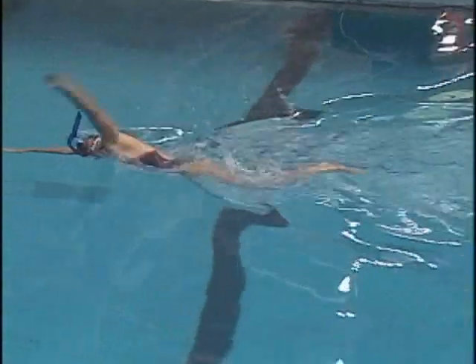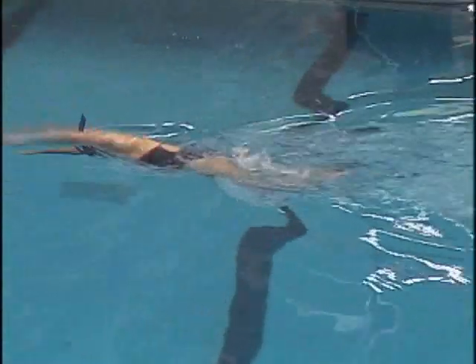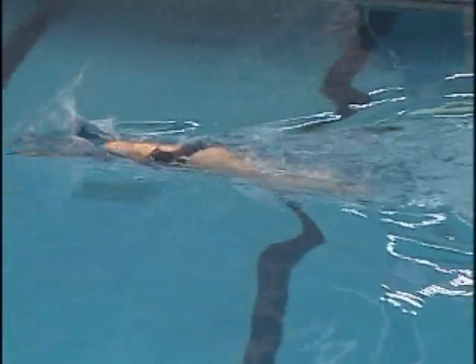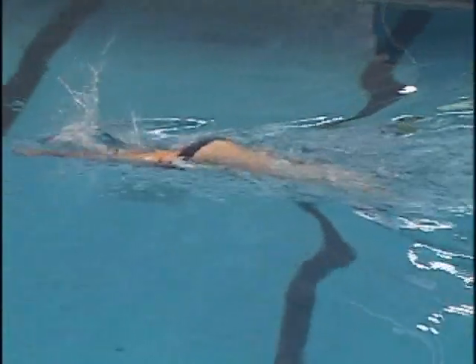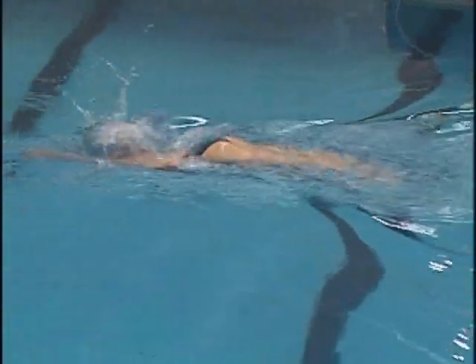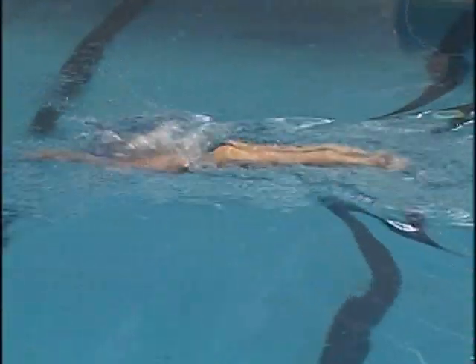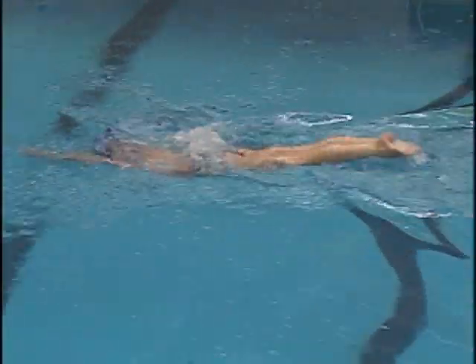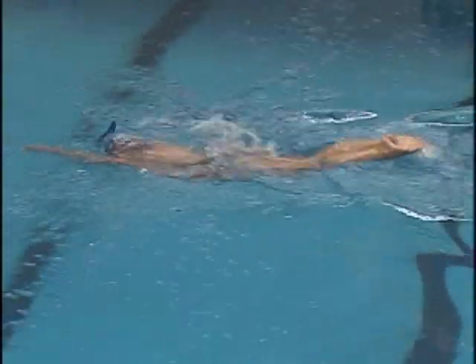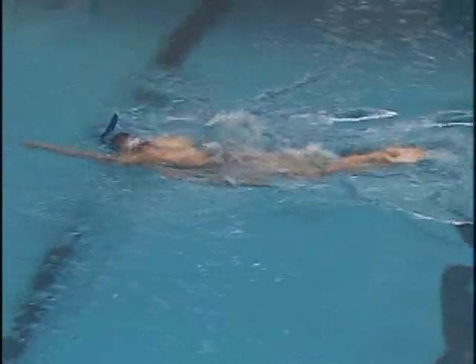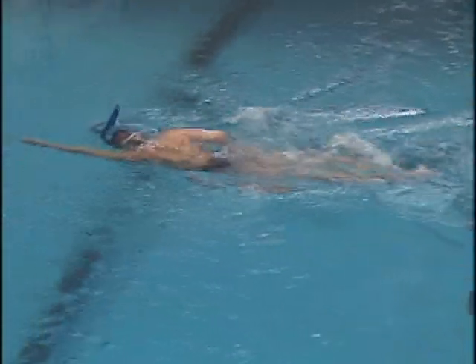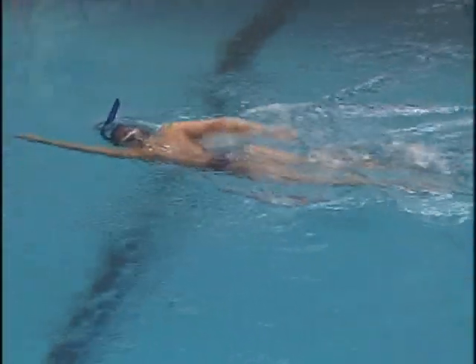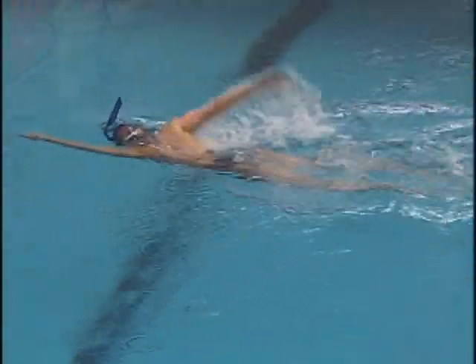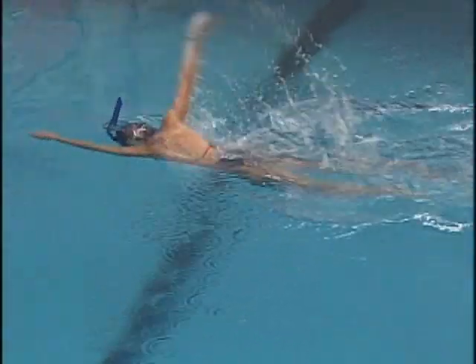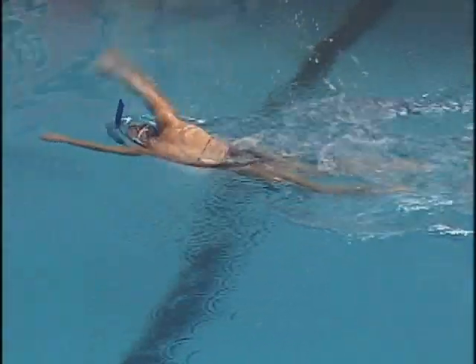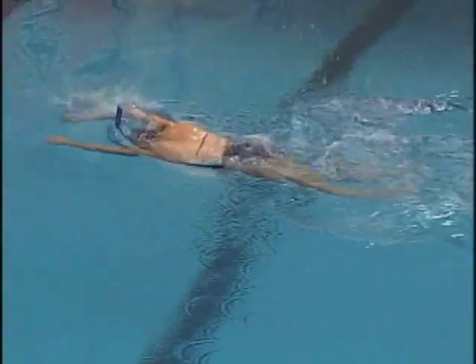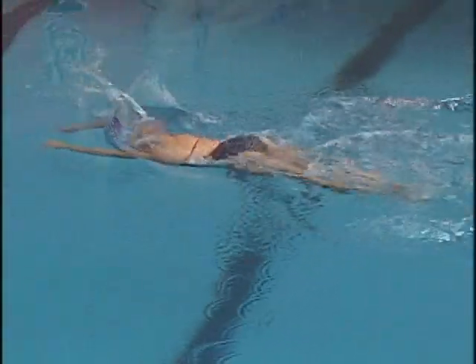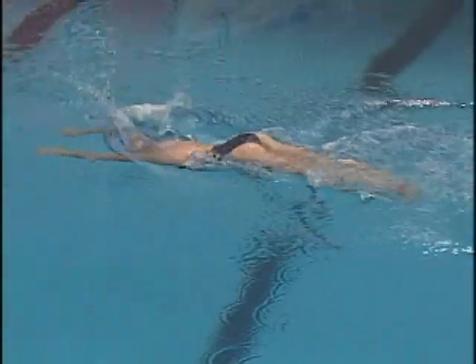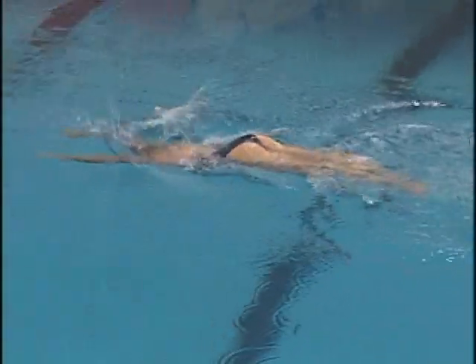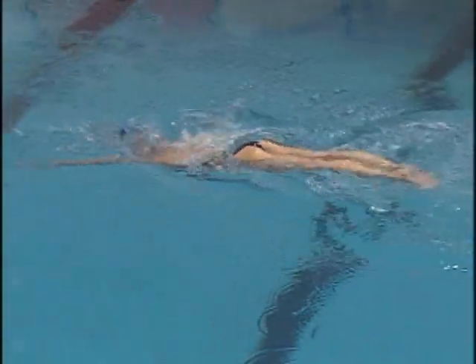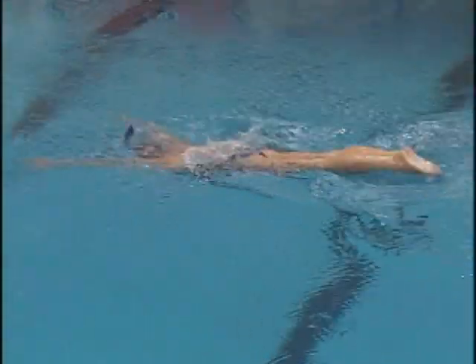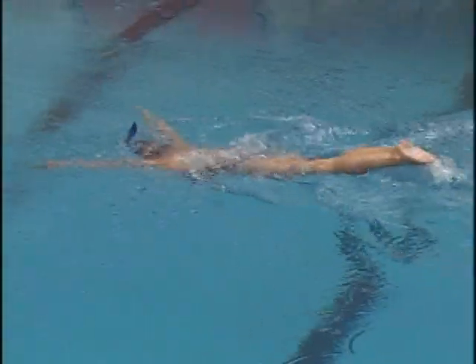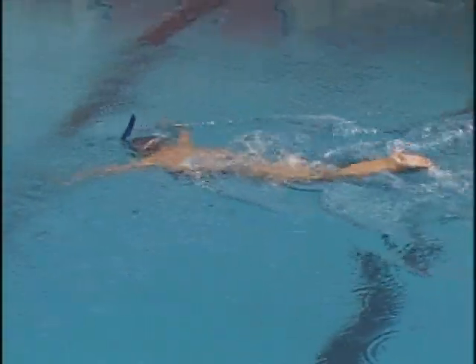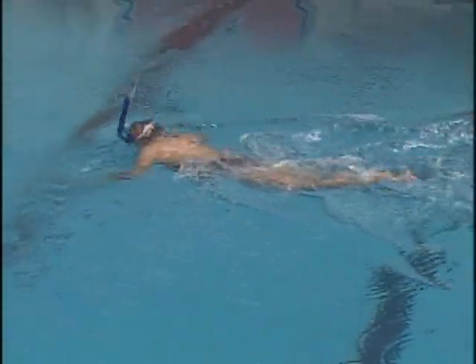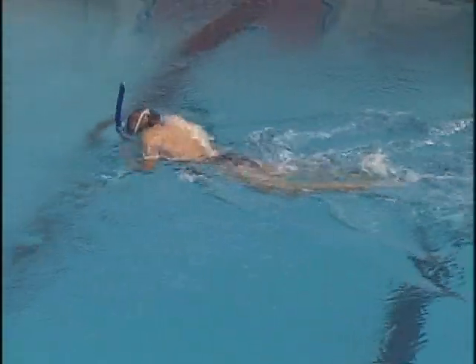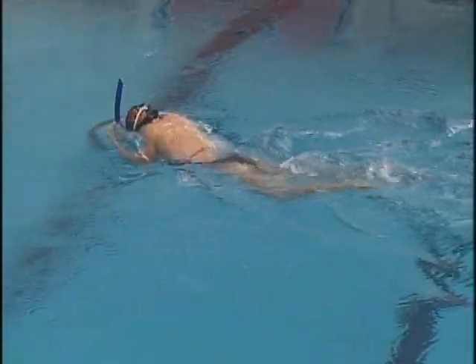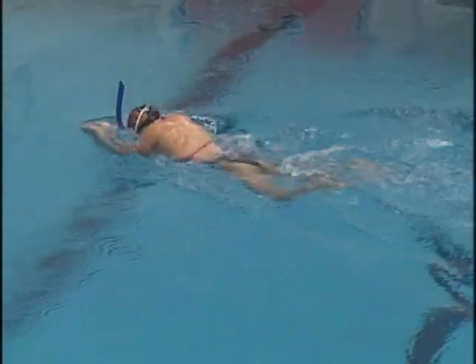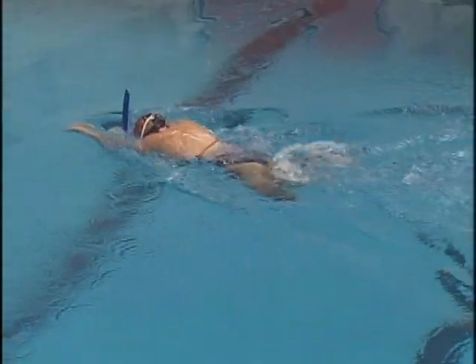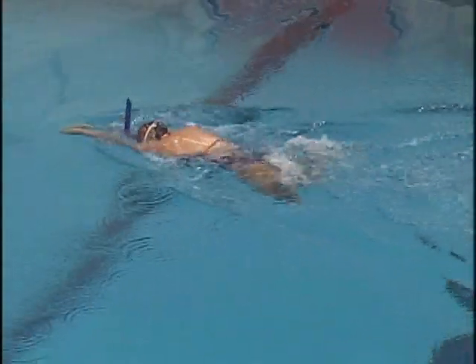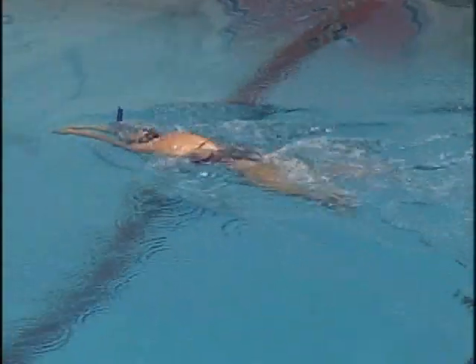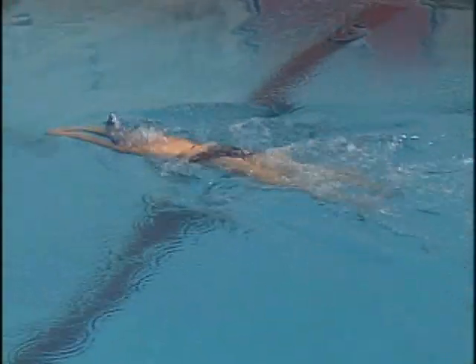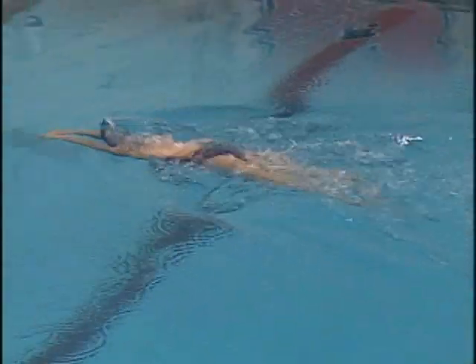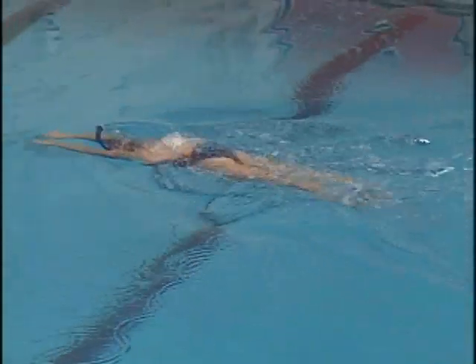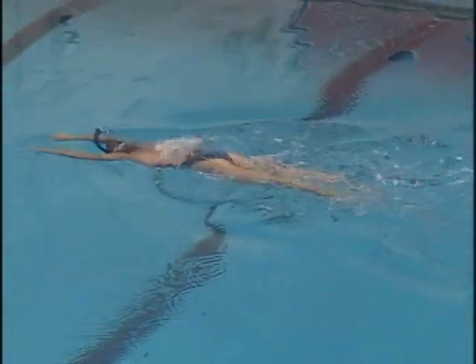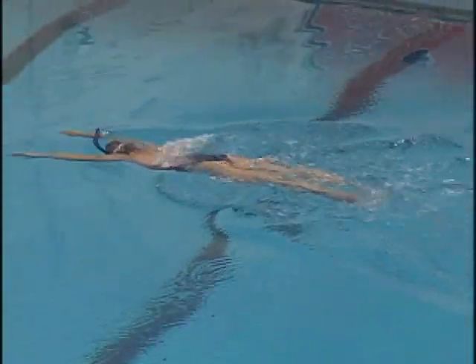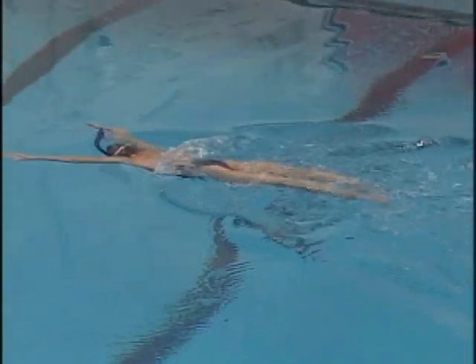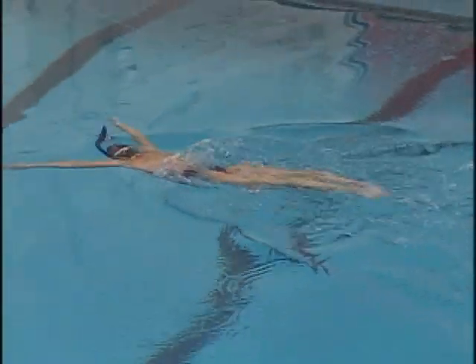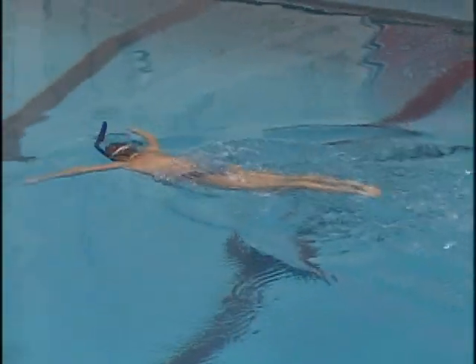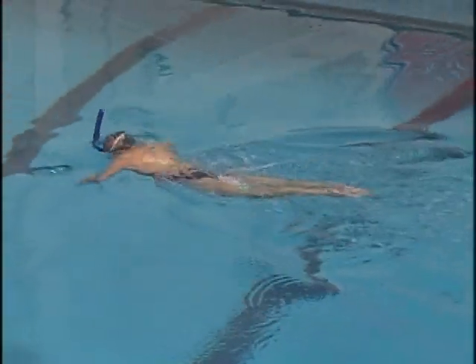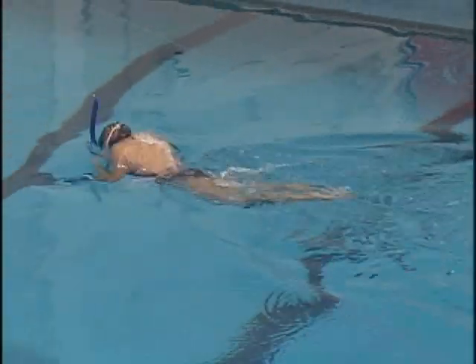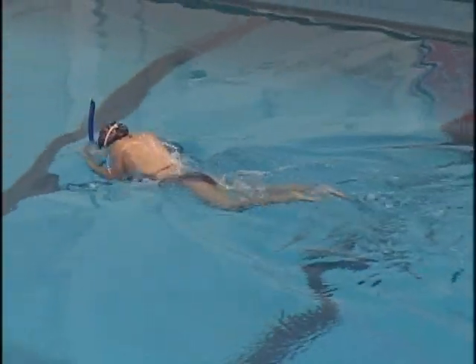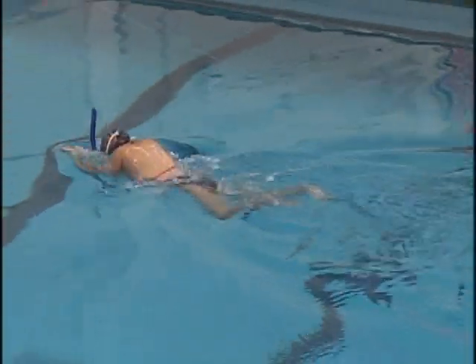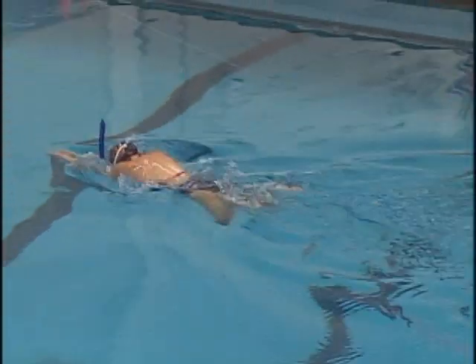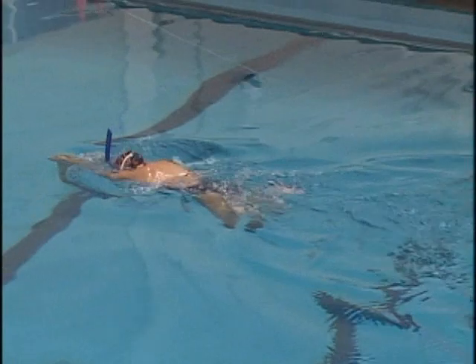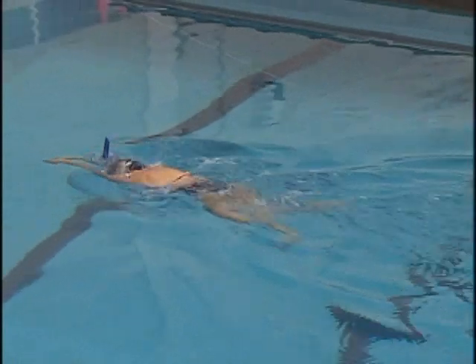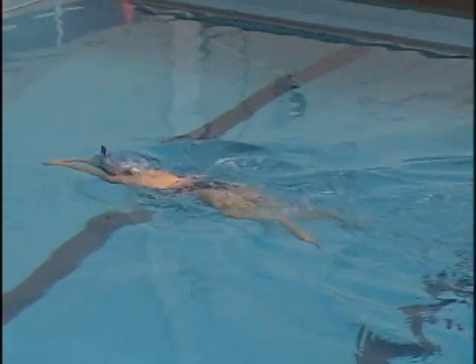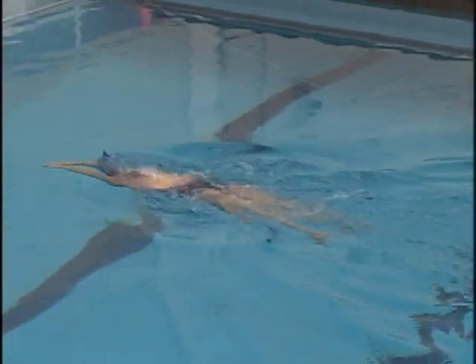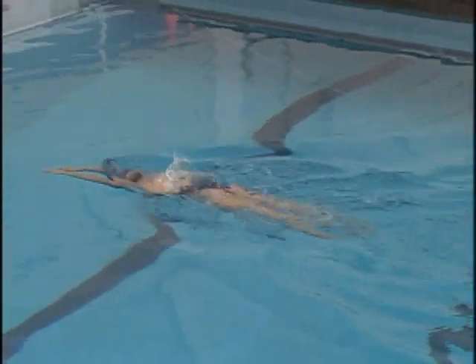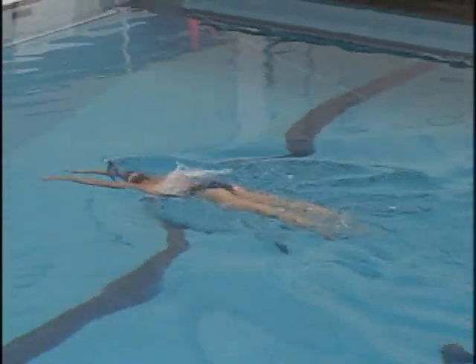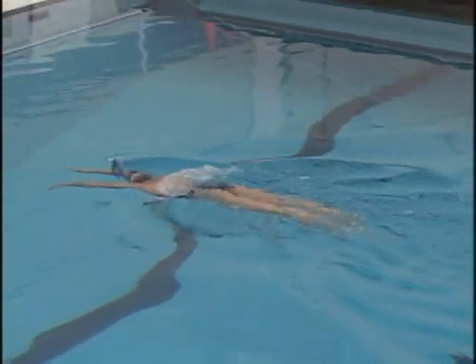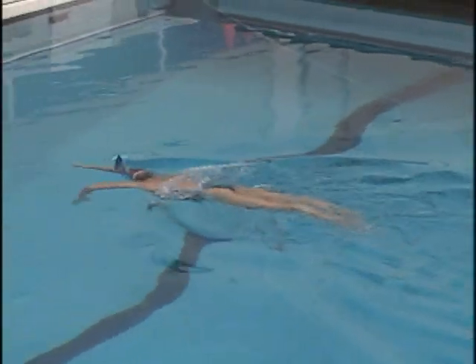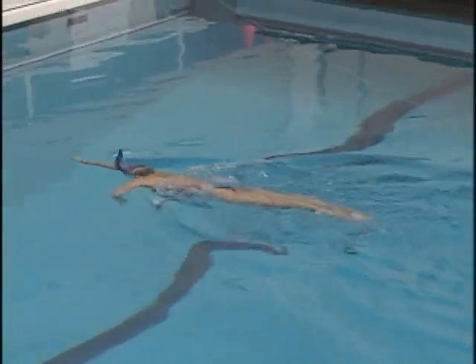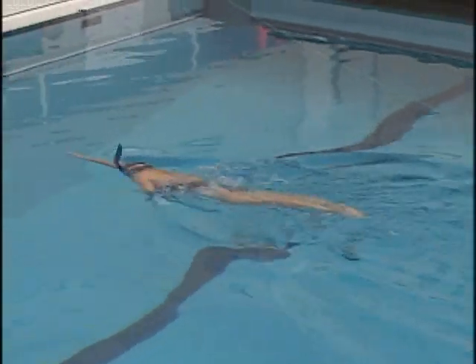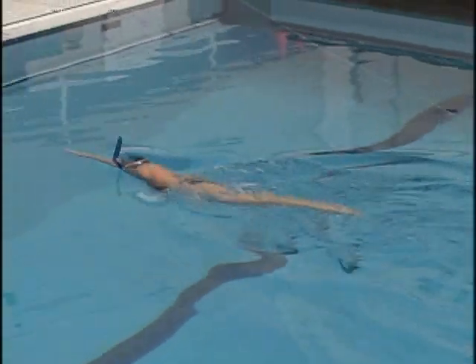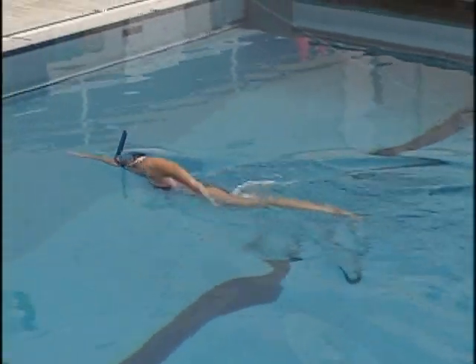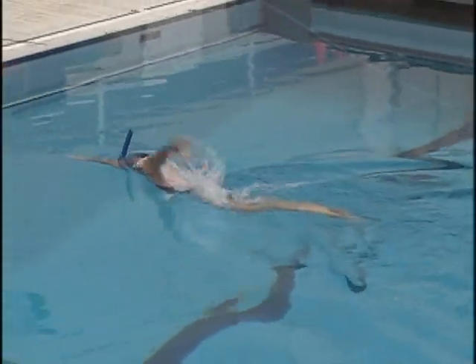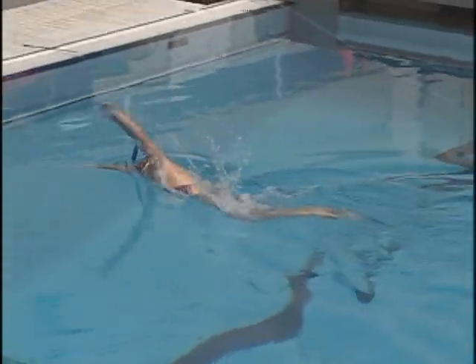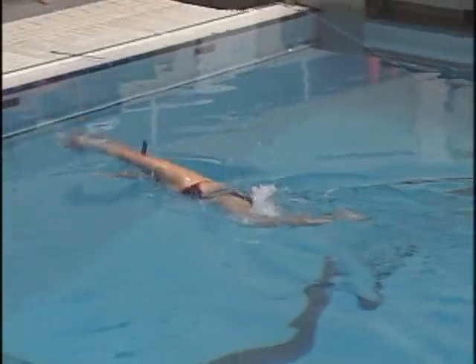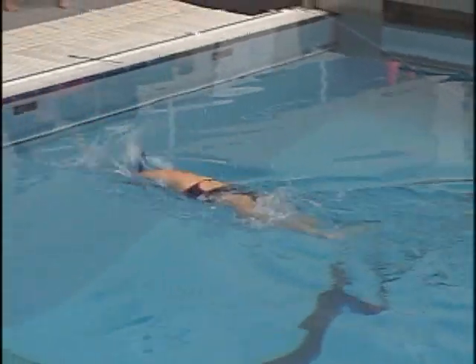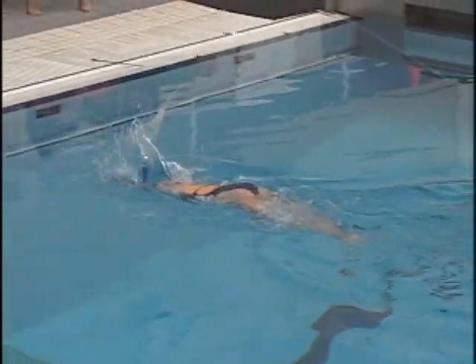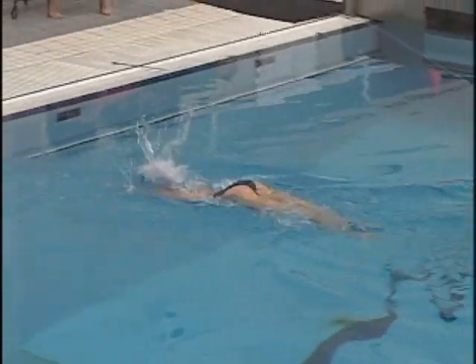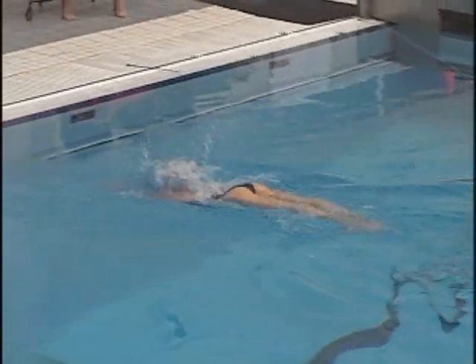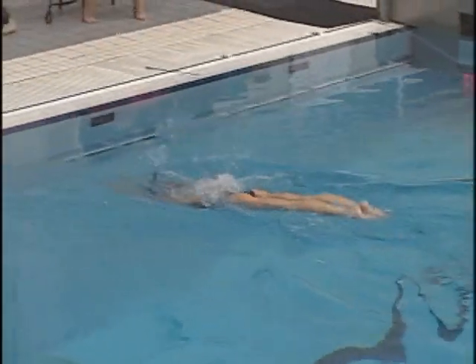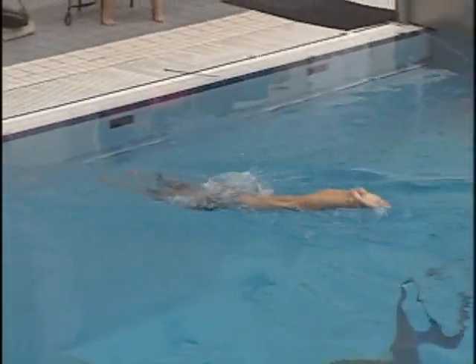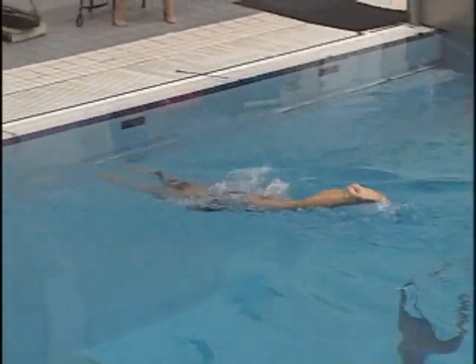Right arm, left arm, and then two flat strokes. Right arm.